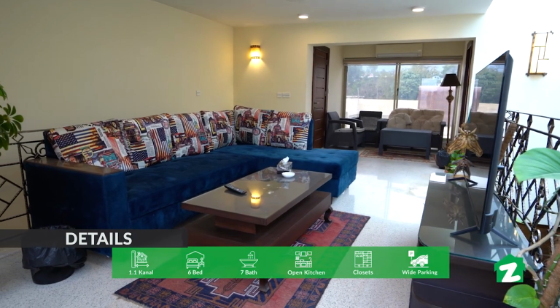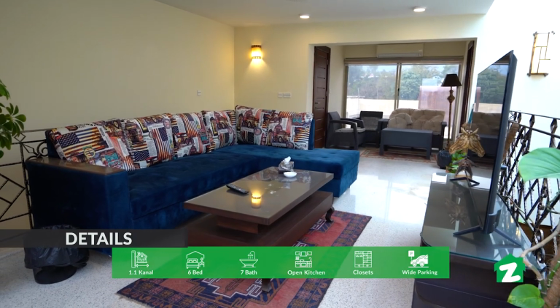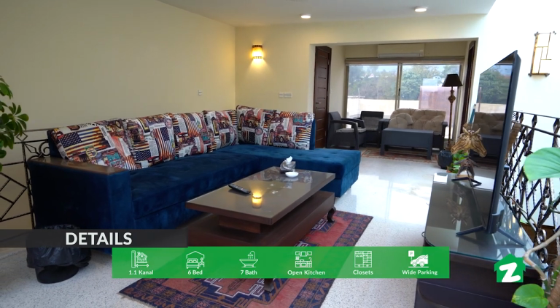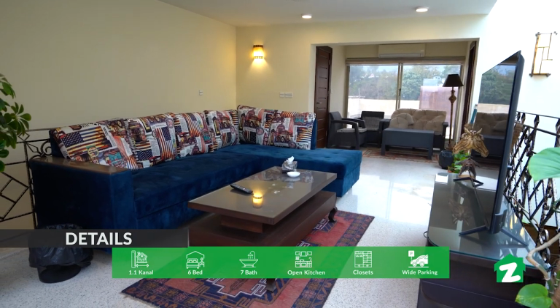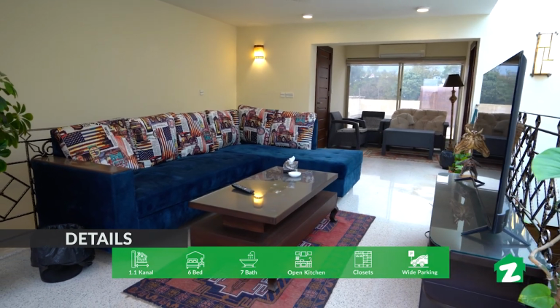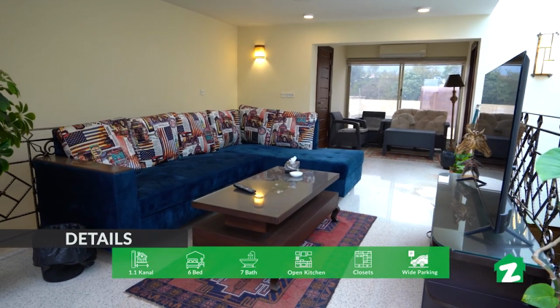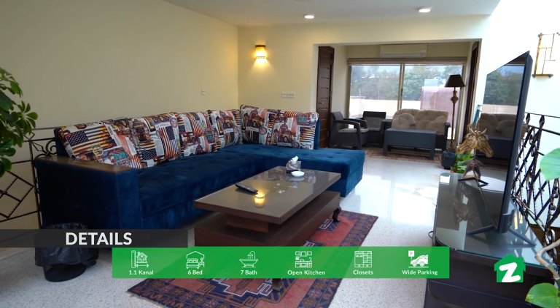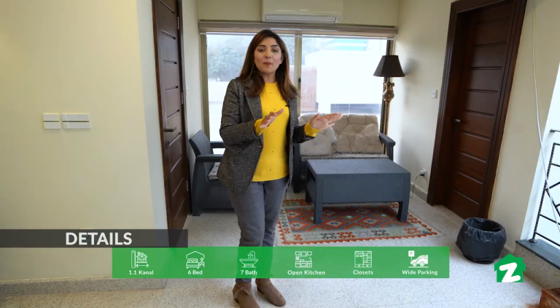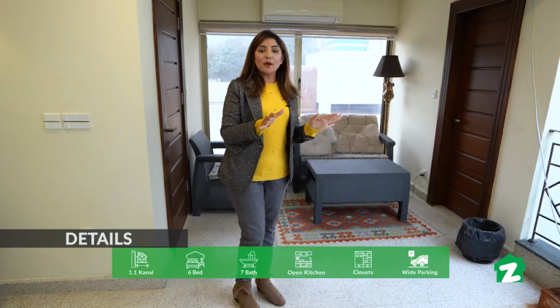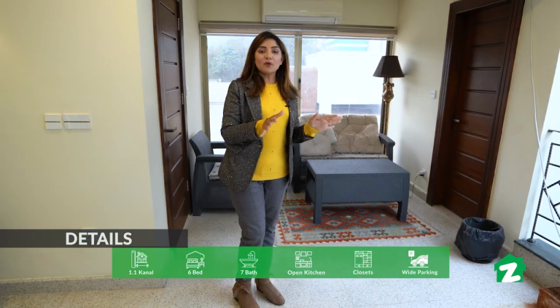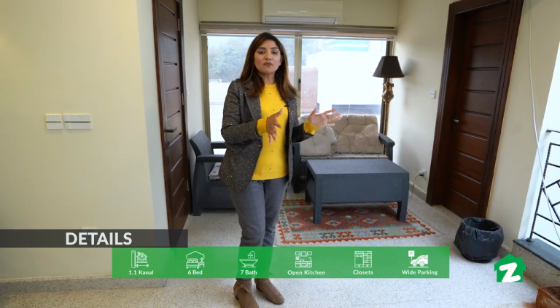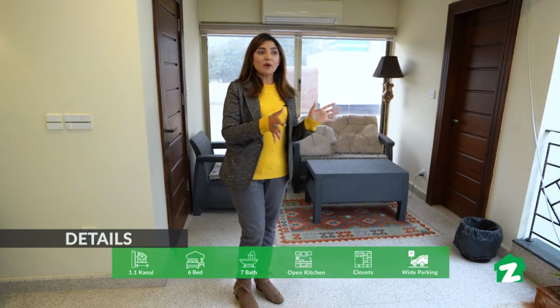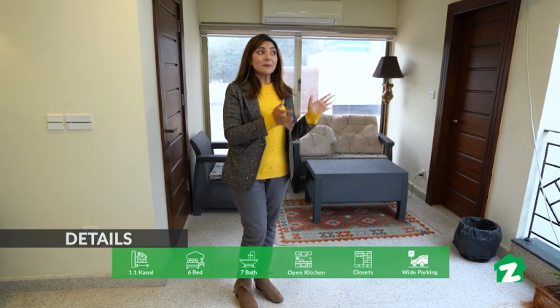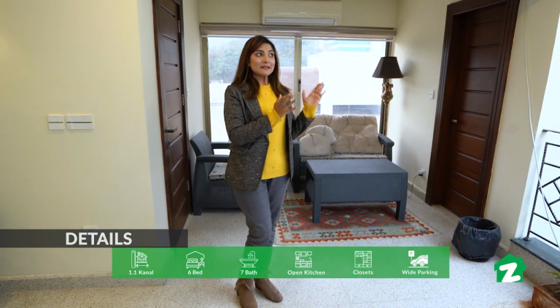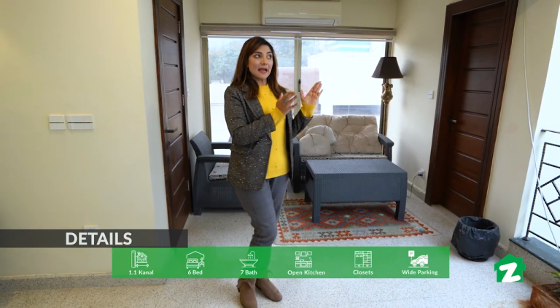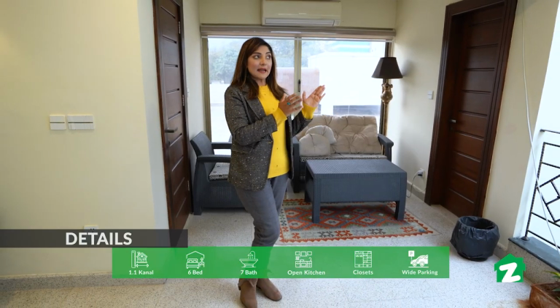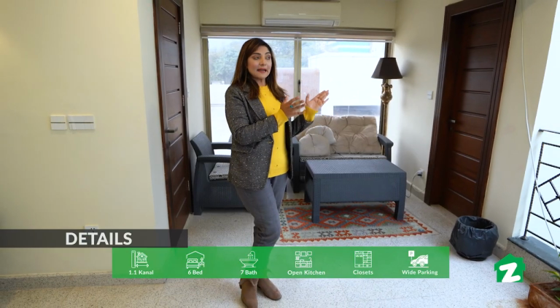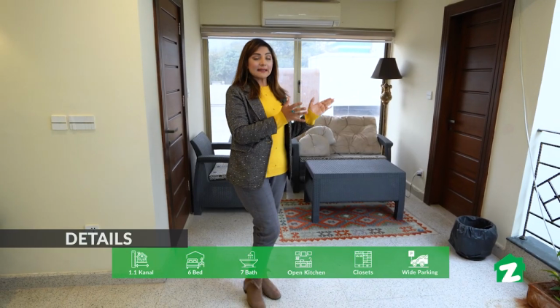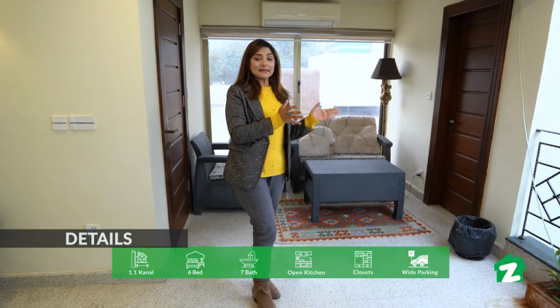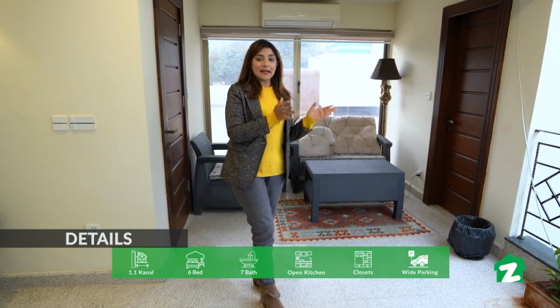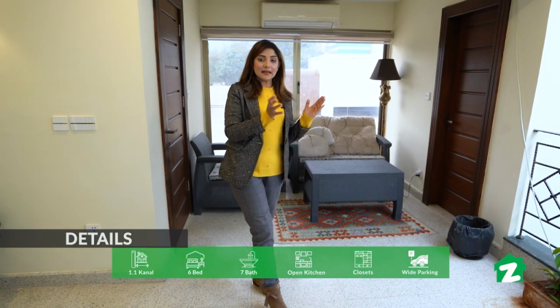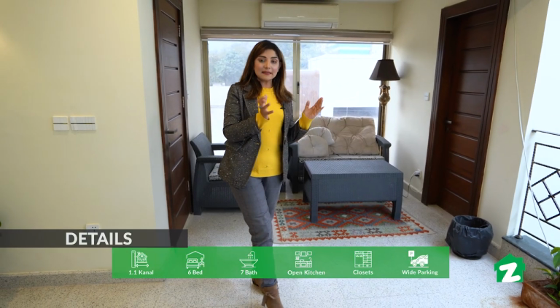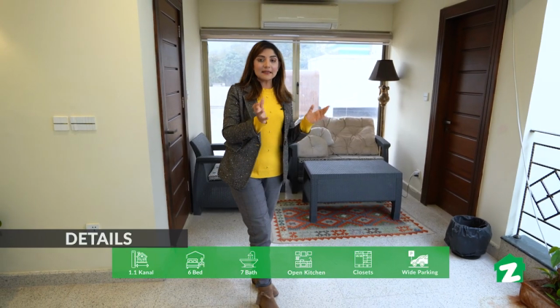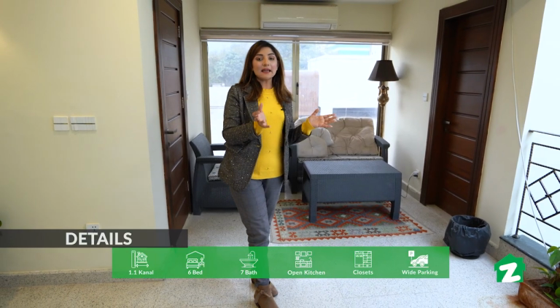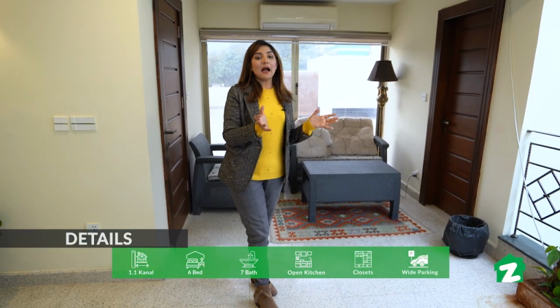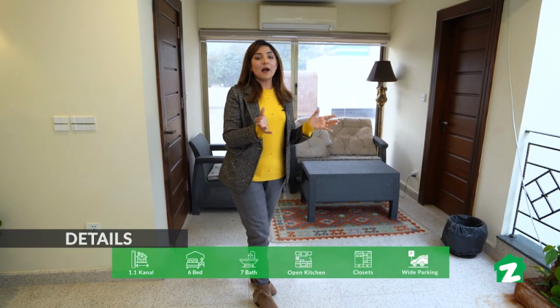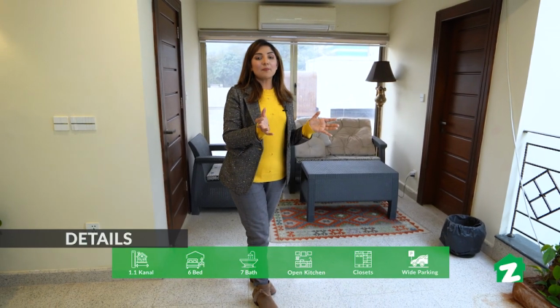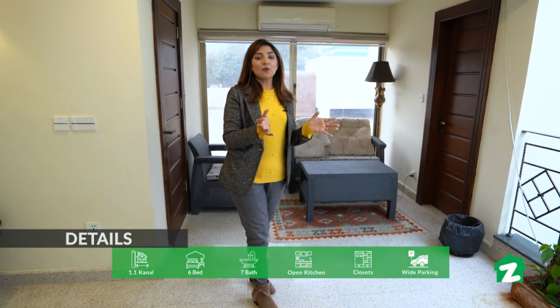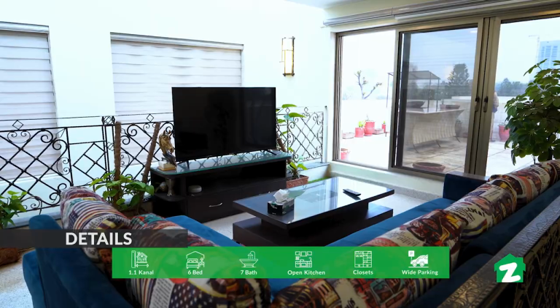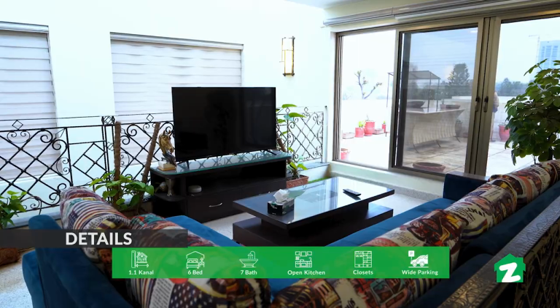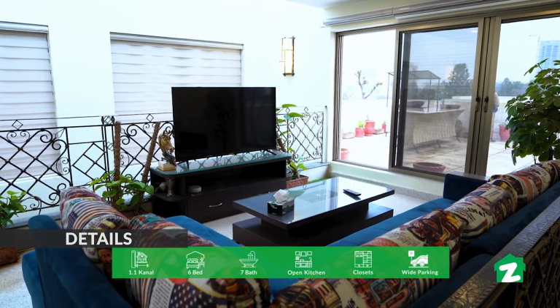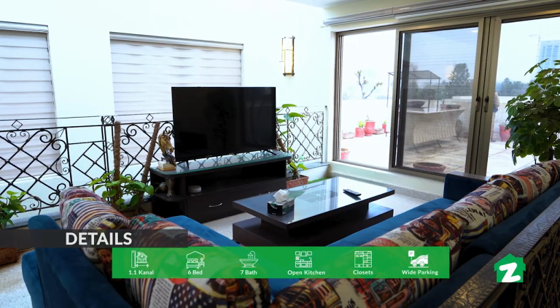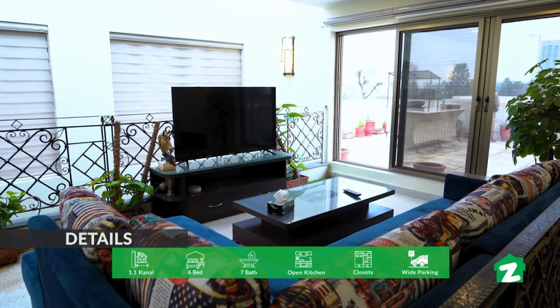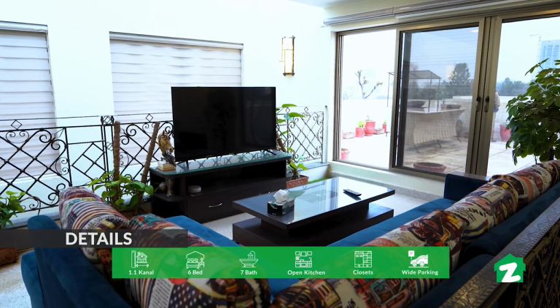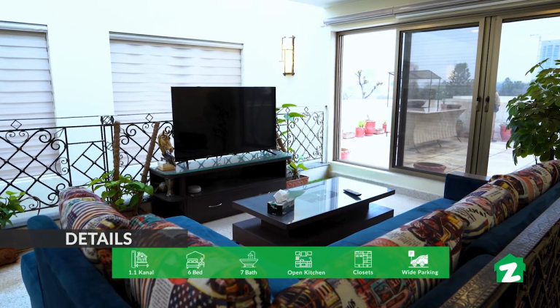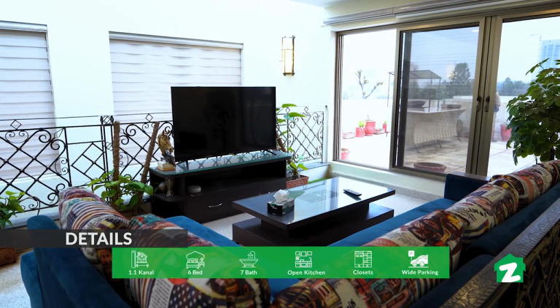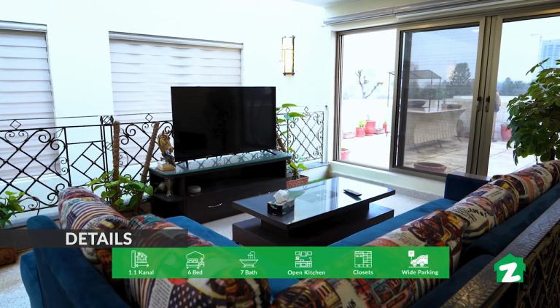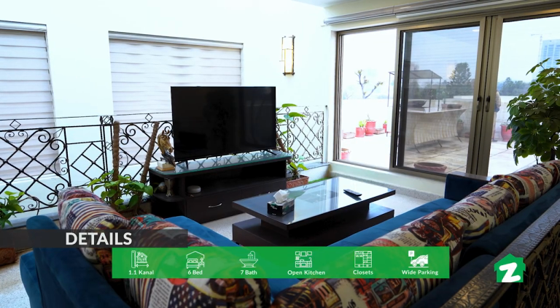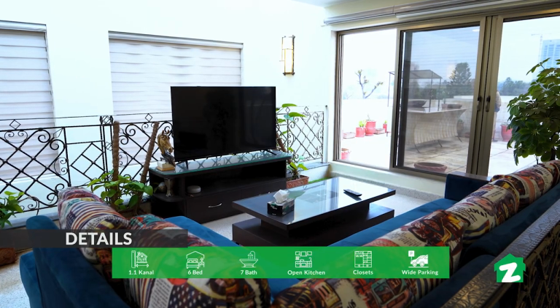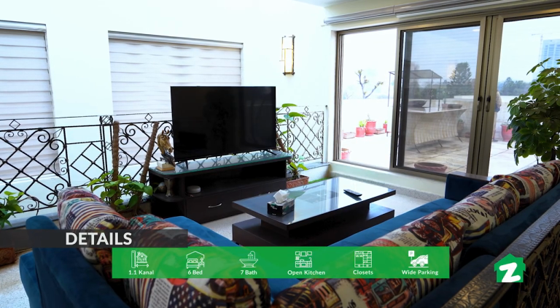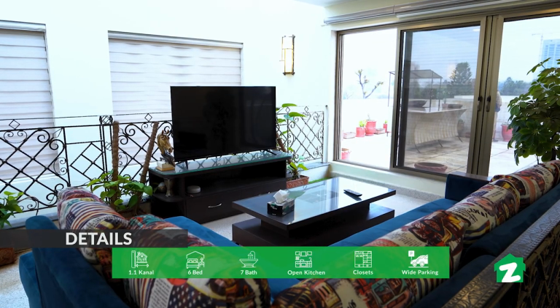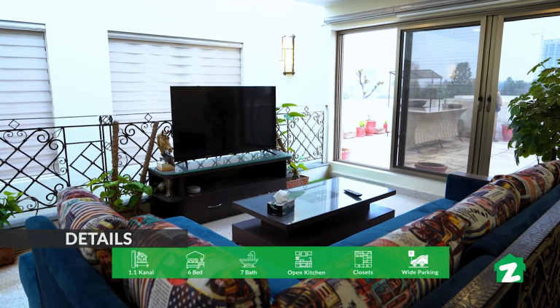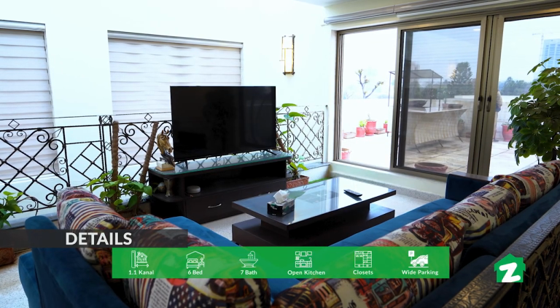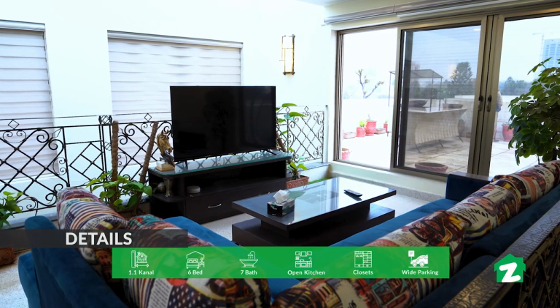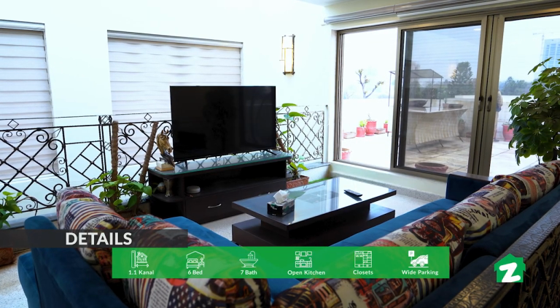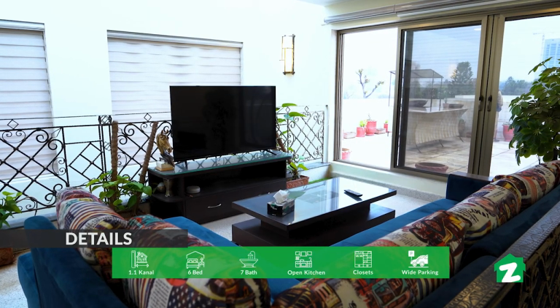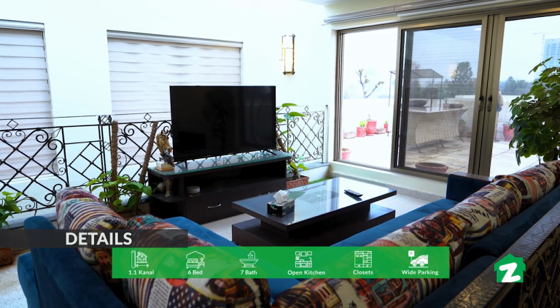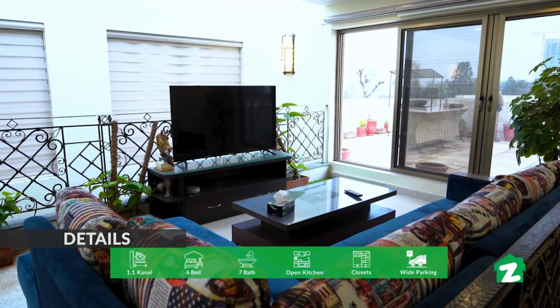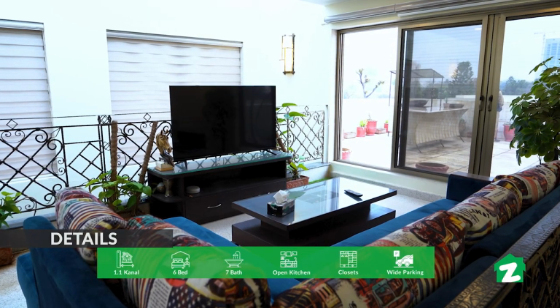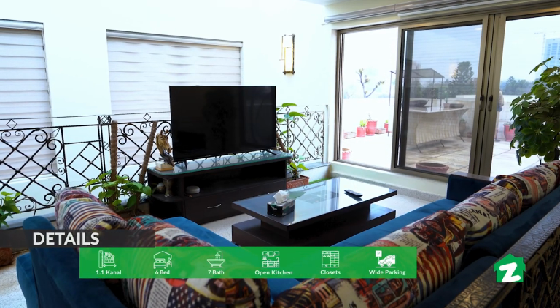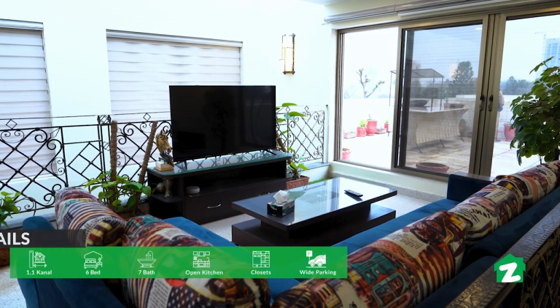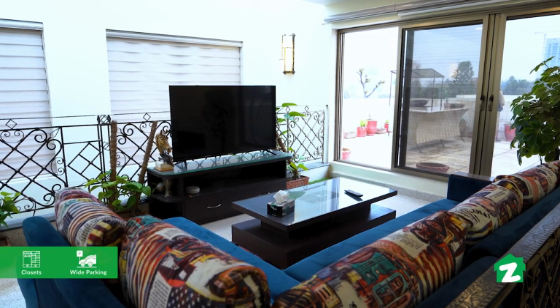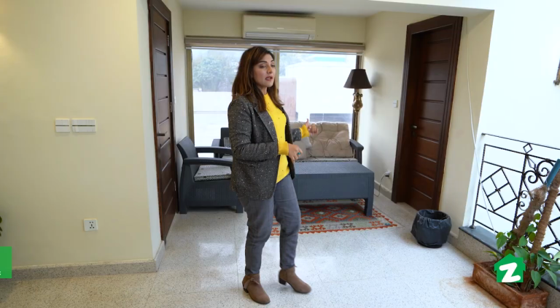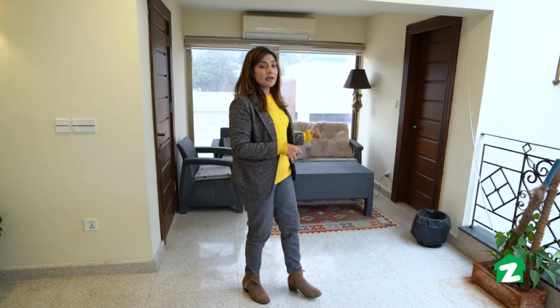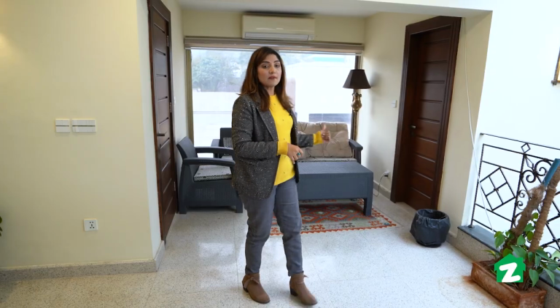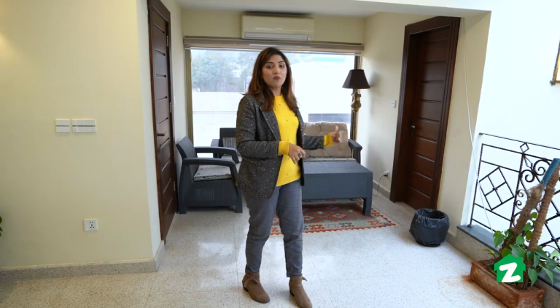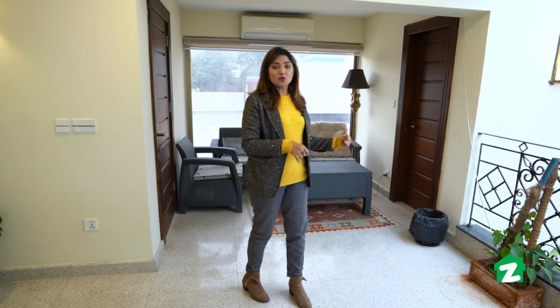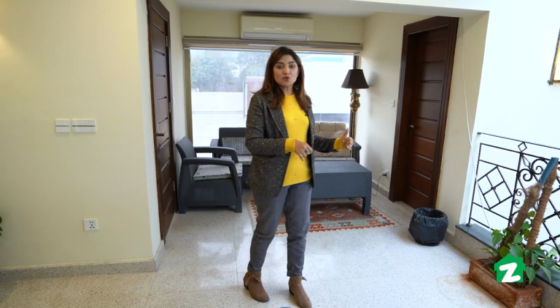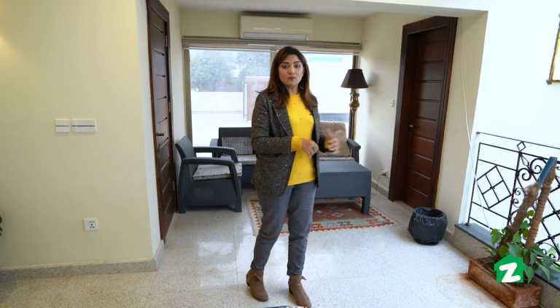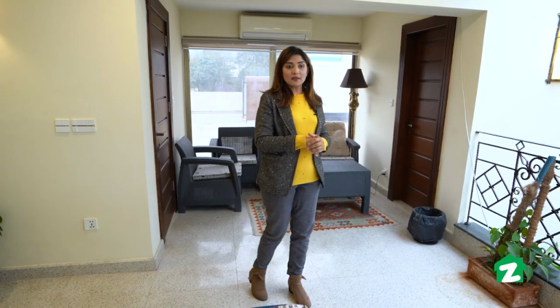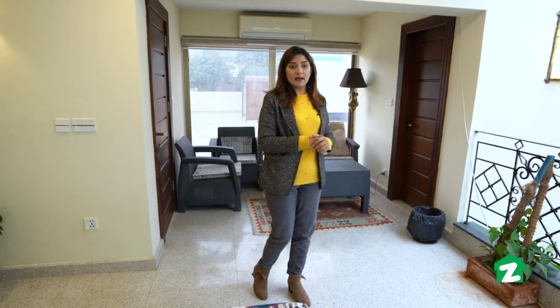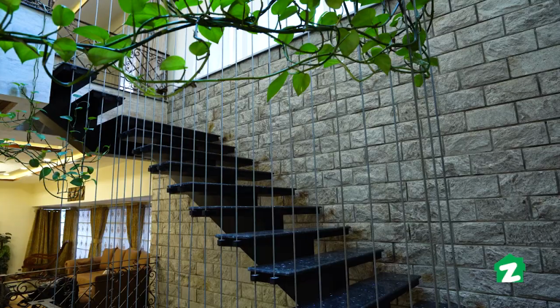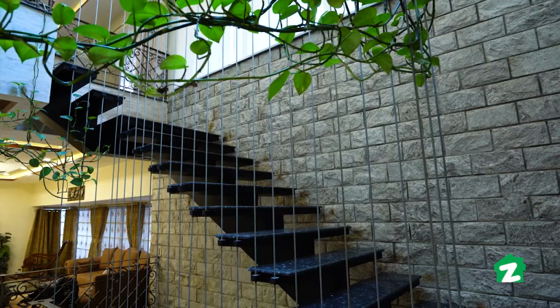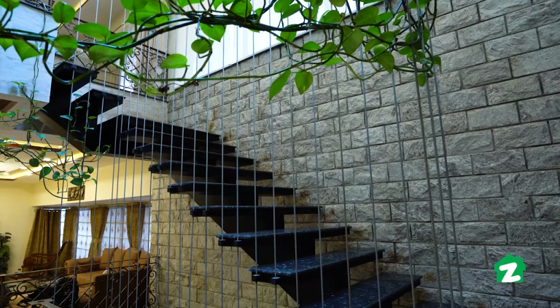Yeh rooftop hai. Skylight ke saath hi aapko ek sitting area diya gaya hai, chota sa lounge yahan par banaya gaya hai, aur ek washroom diya gaya hai.